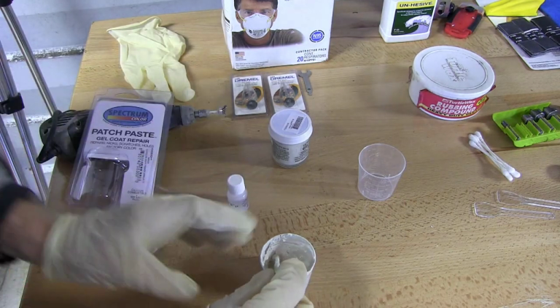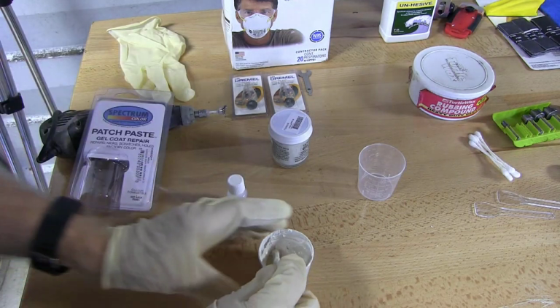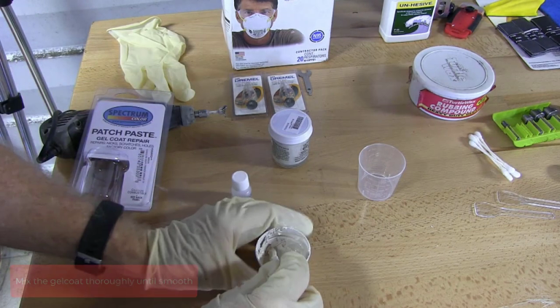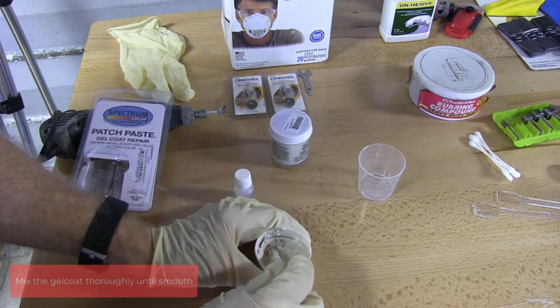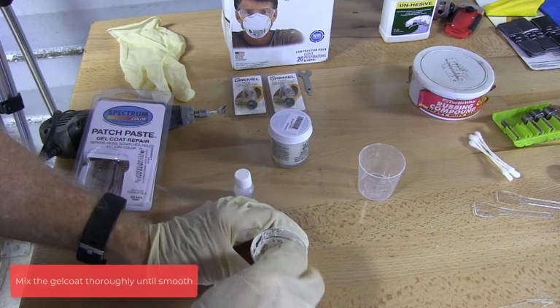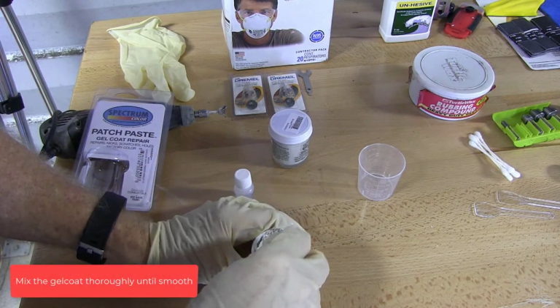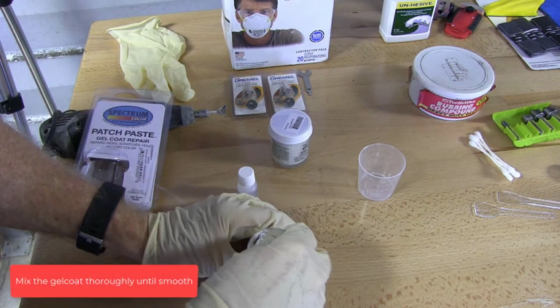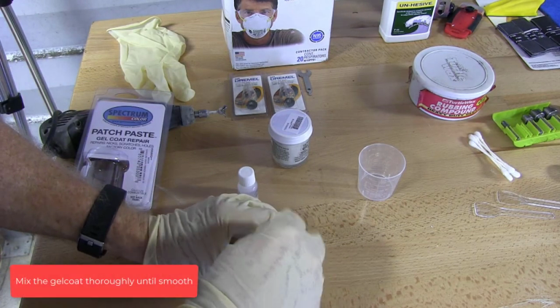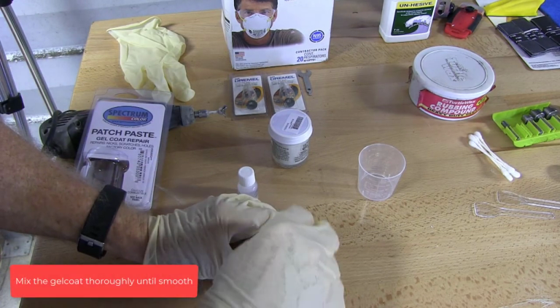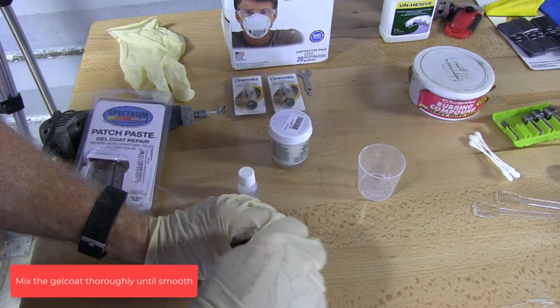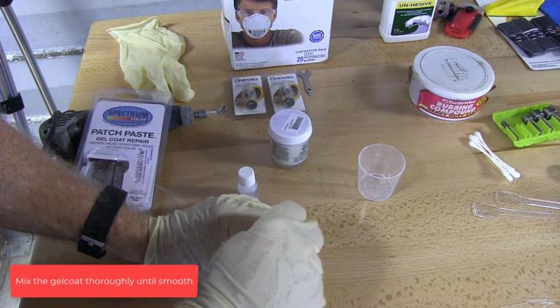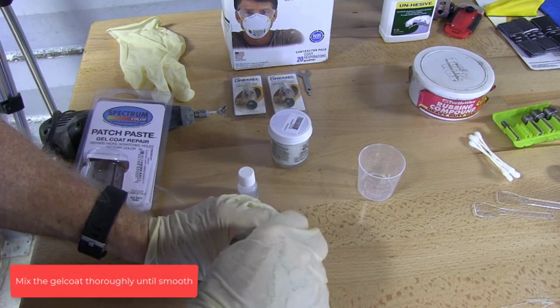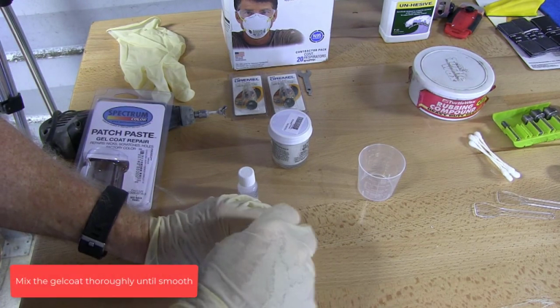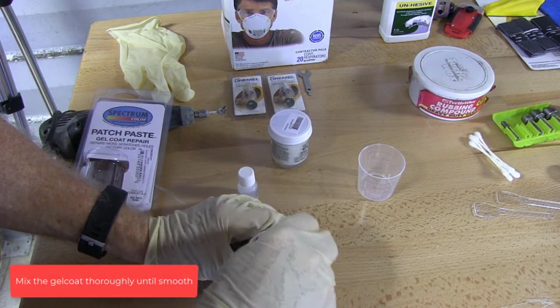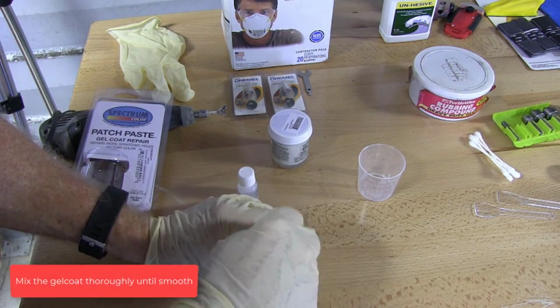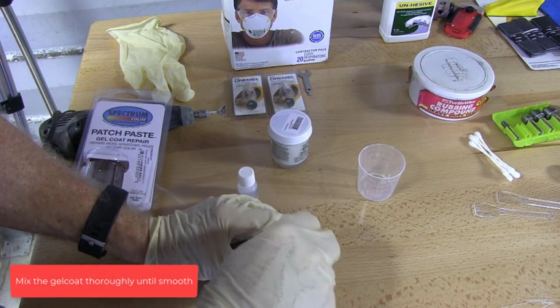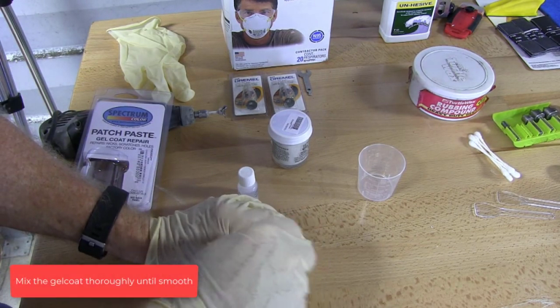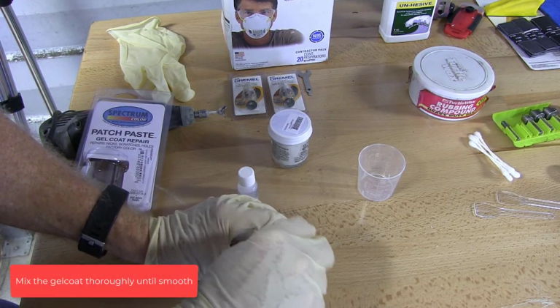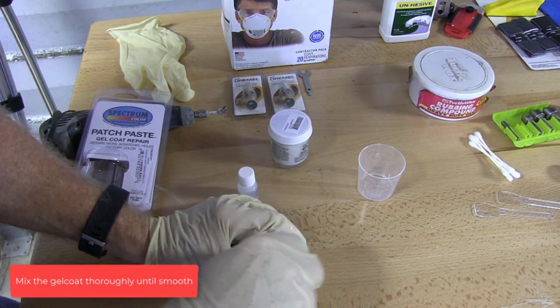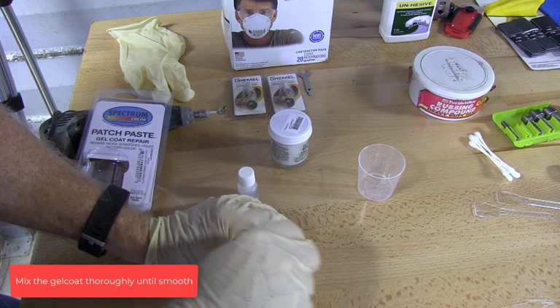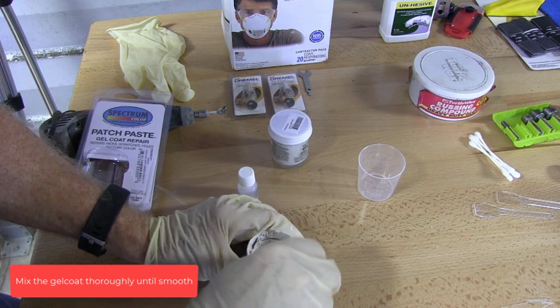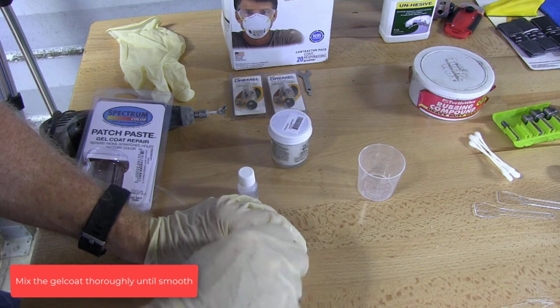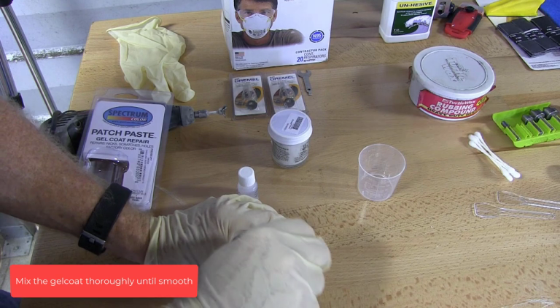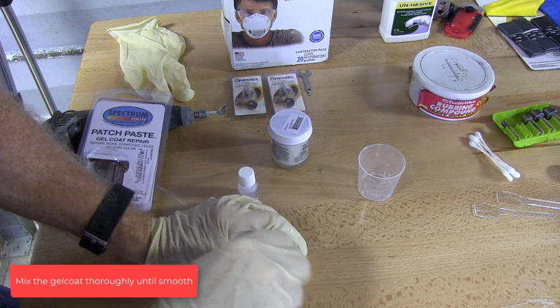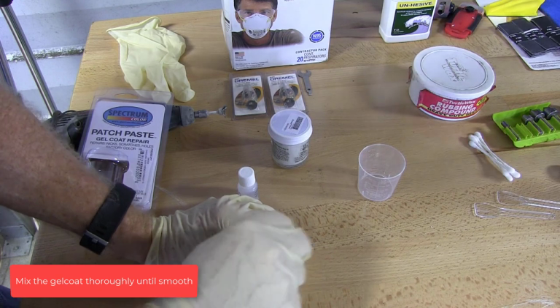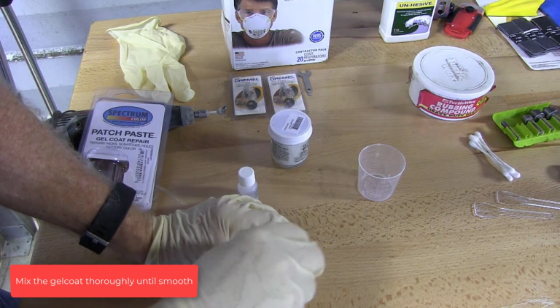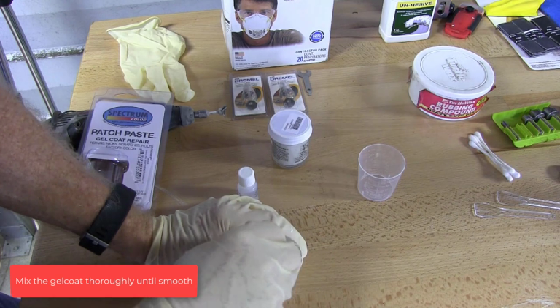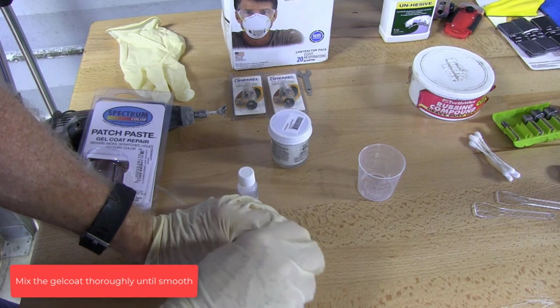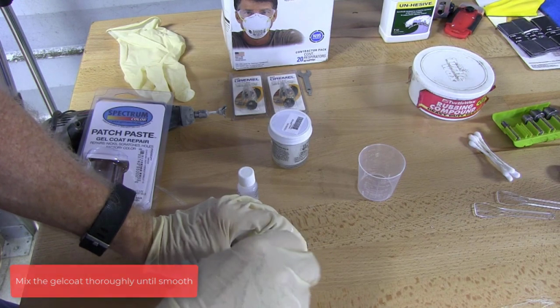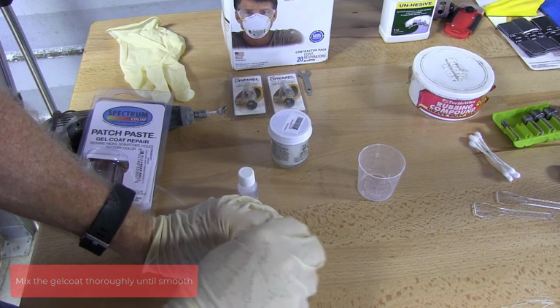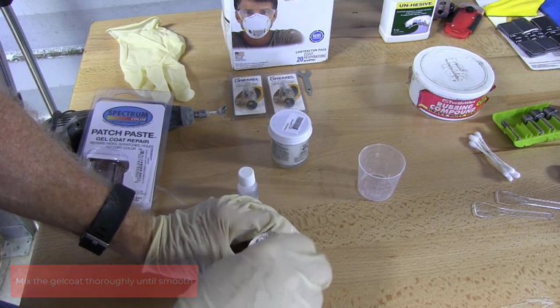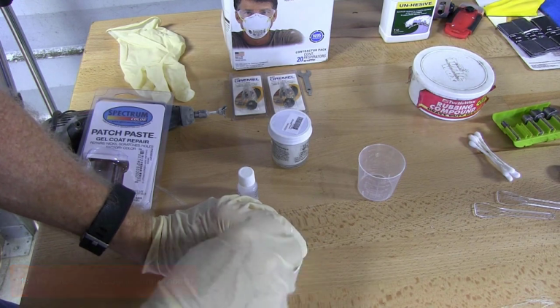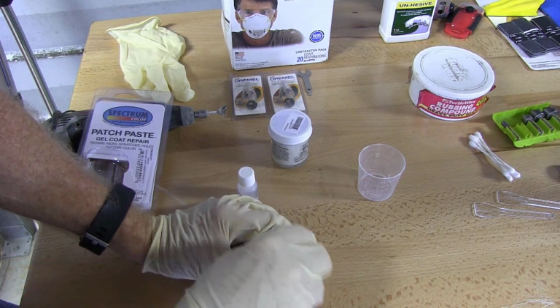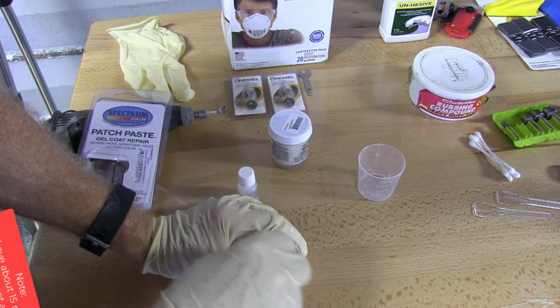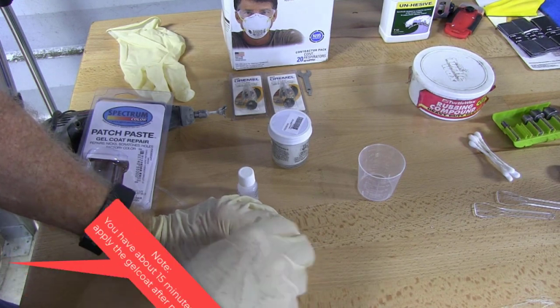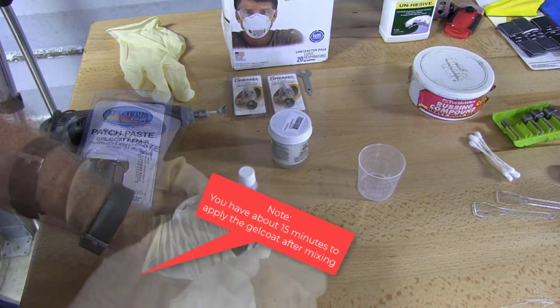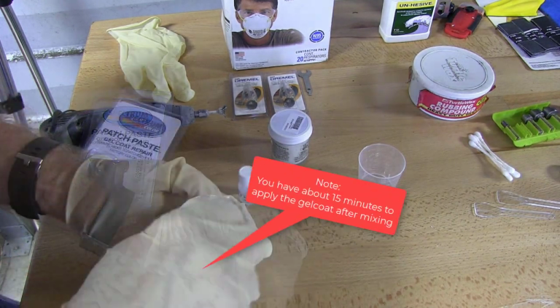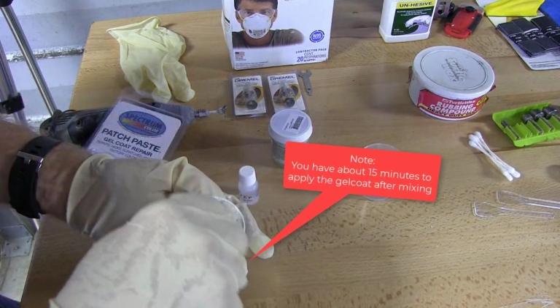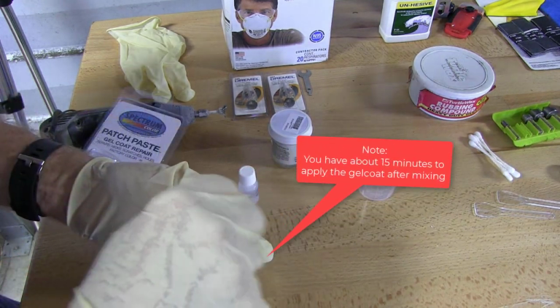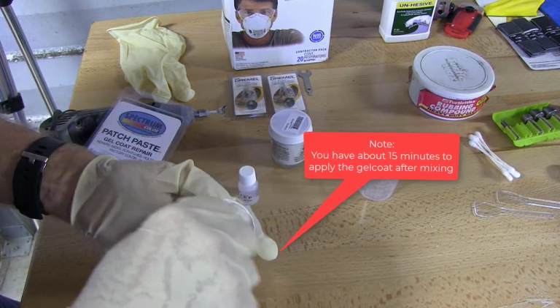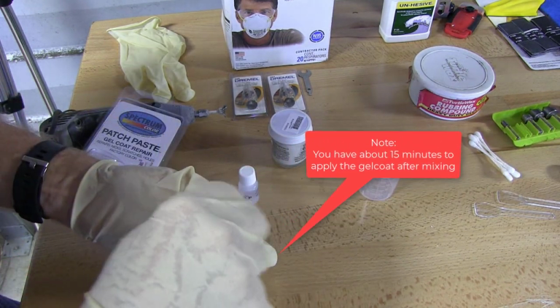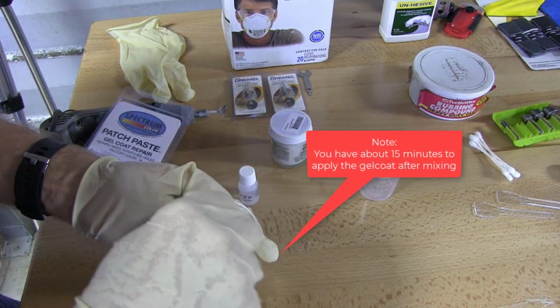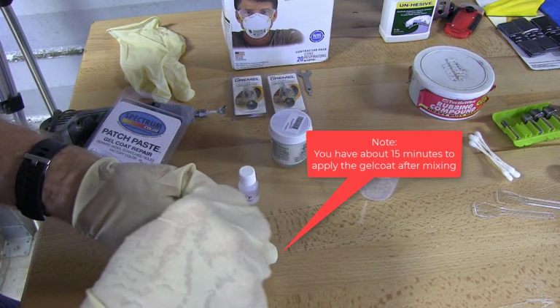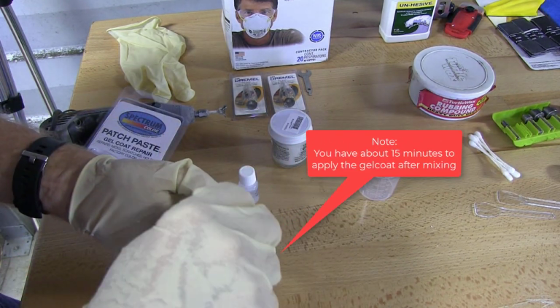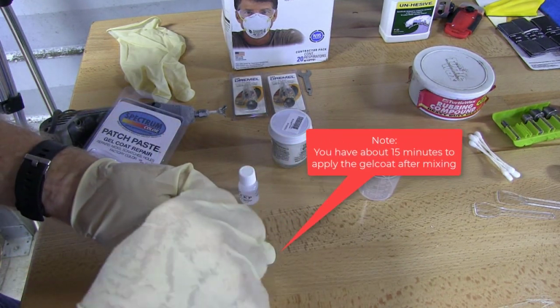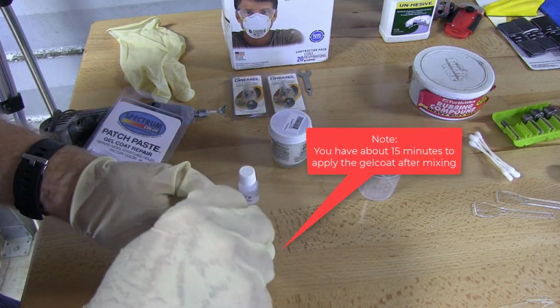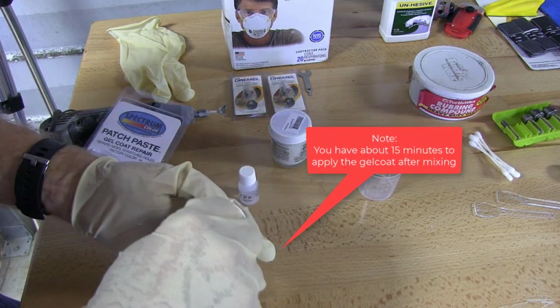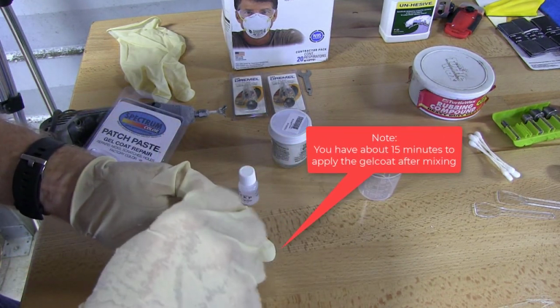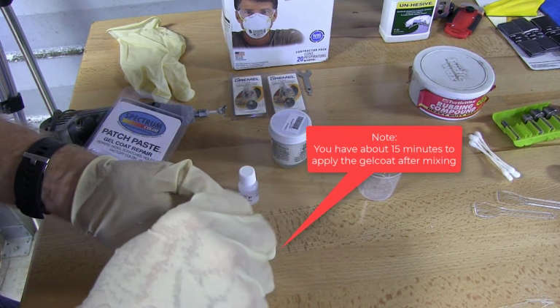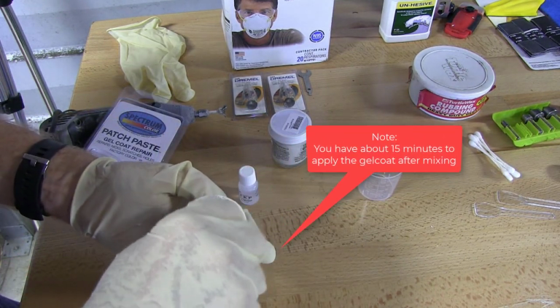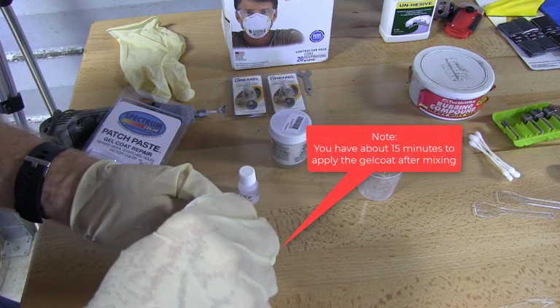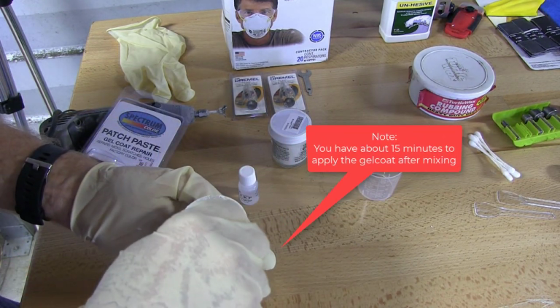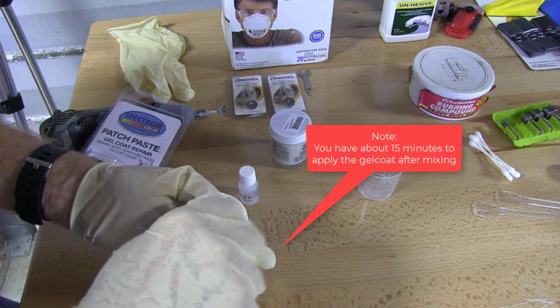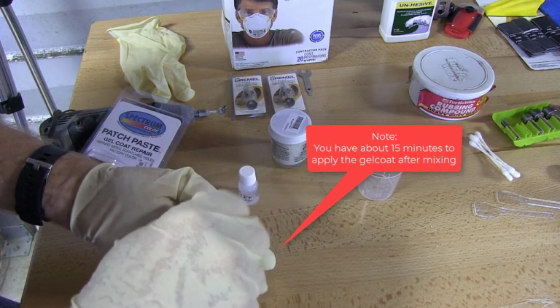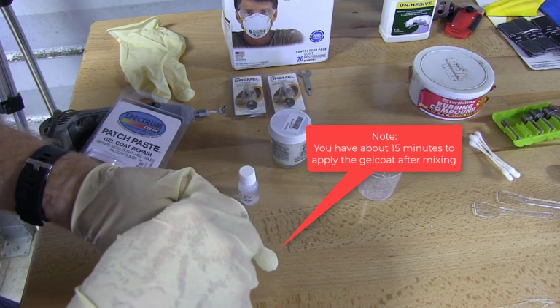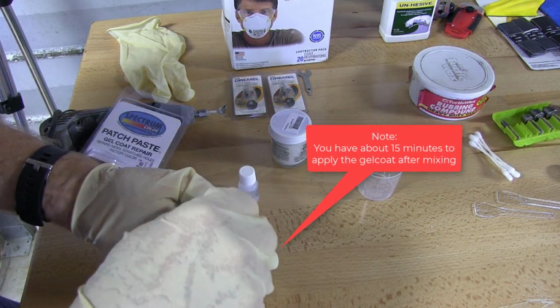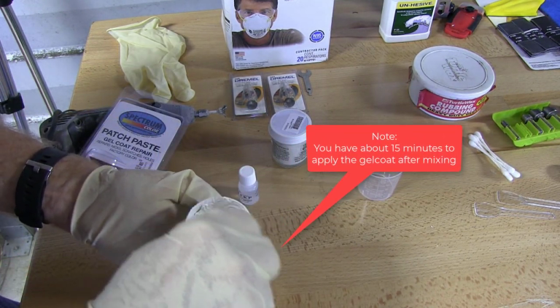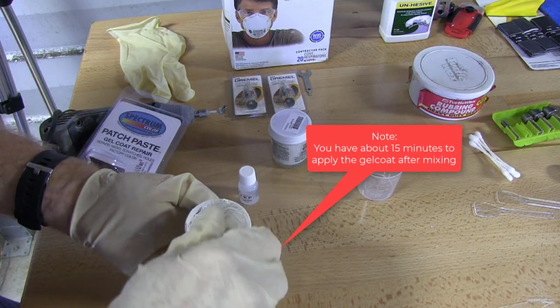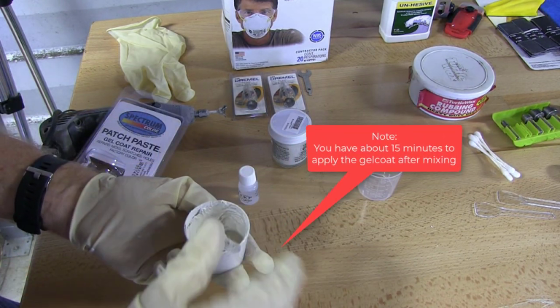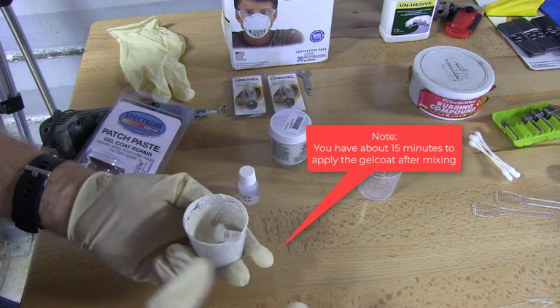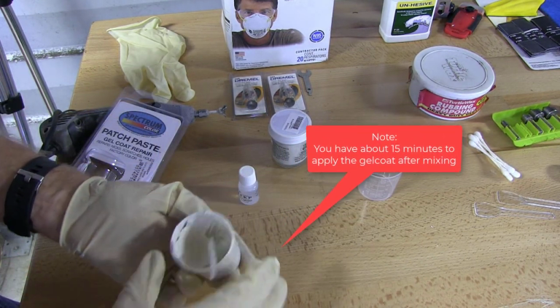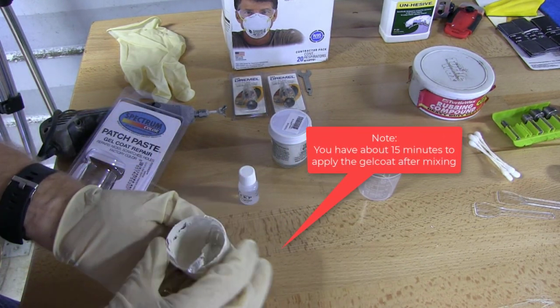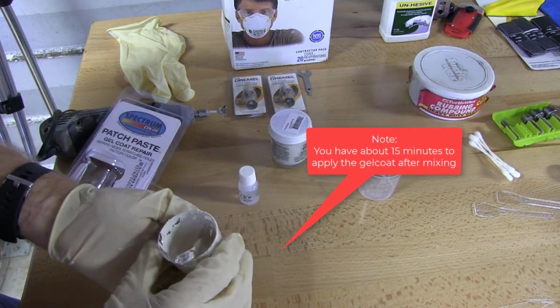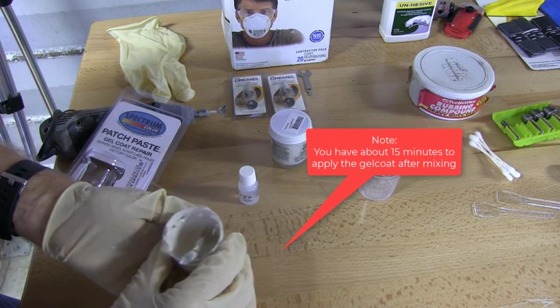Mix the gel coat thoroughly until smooth. You have about 15 minutes to apply the gel coat after mixing.